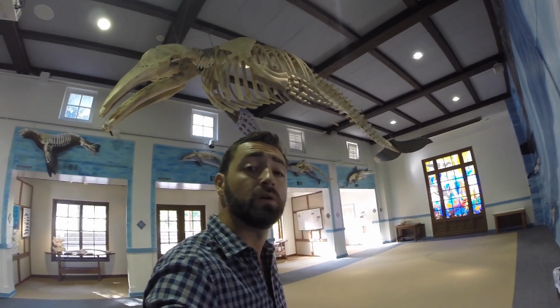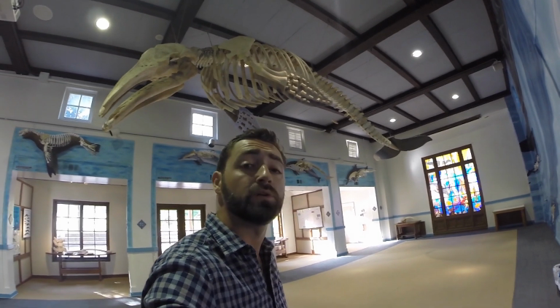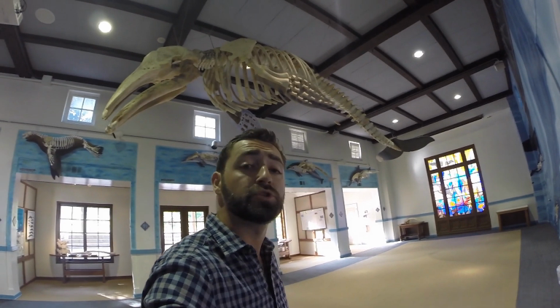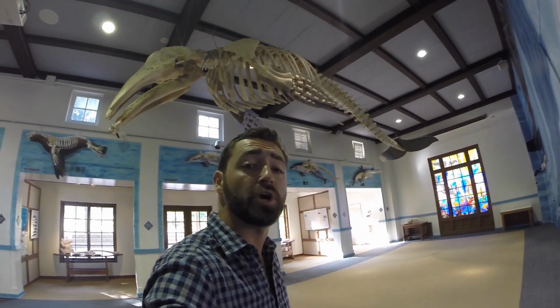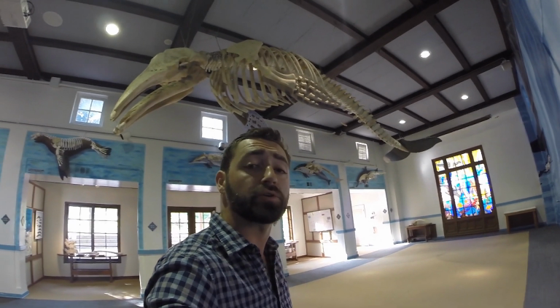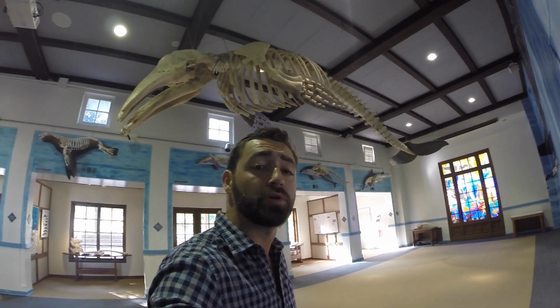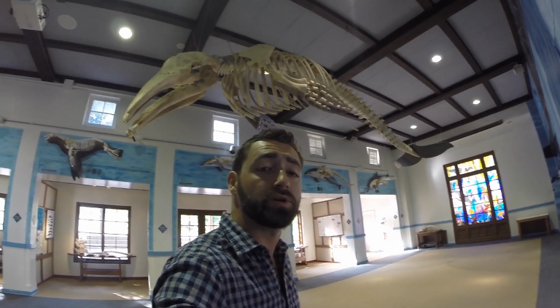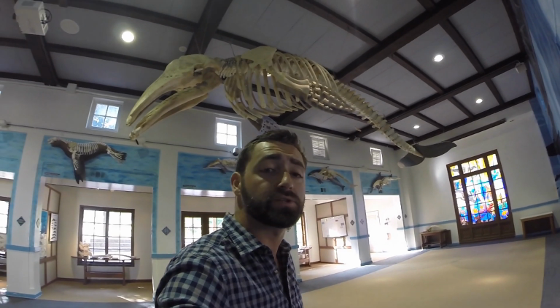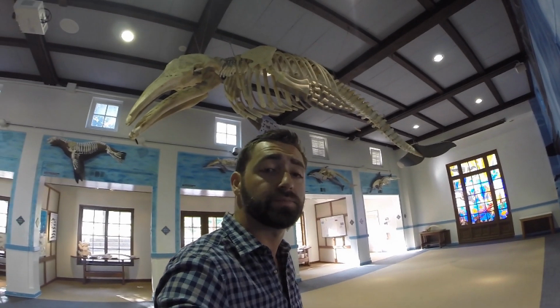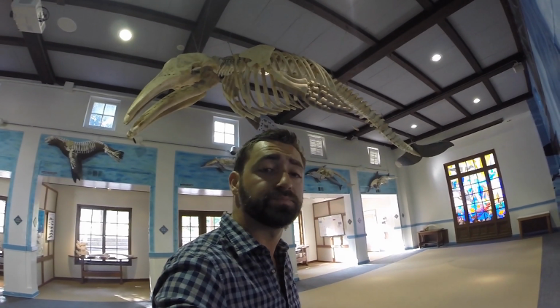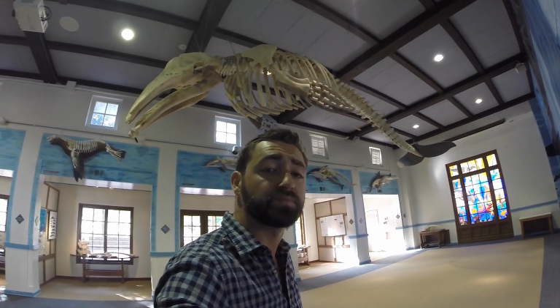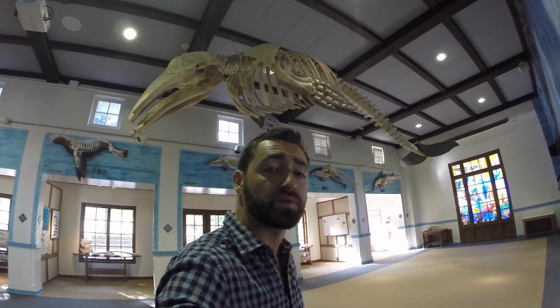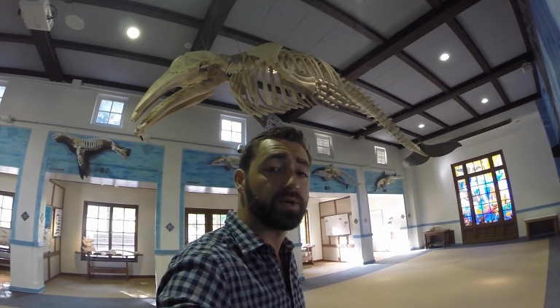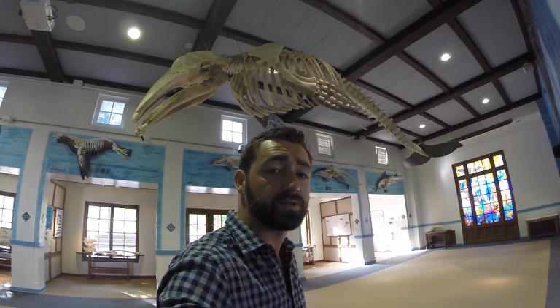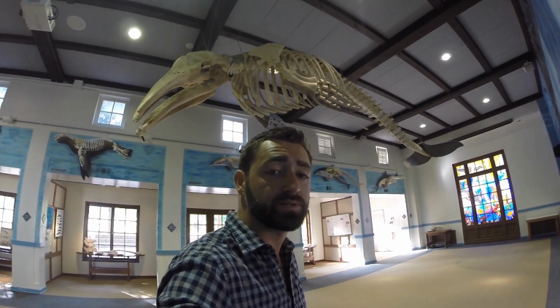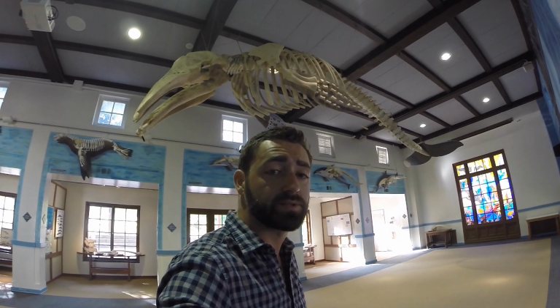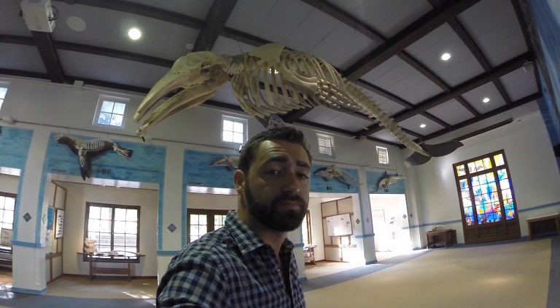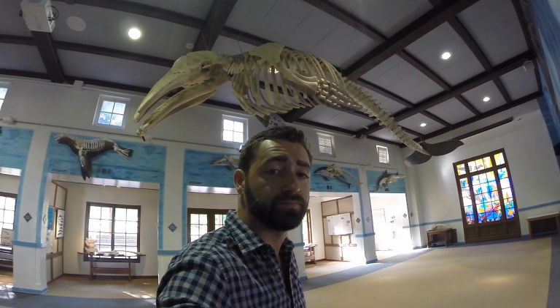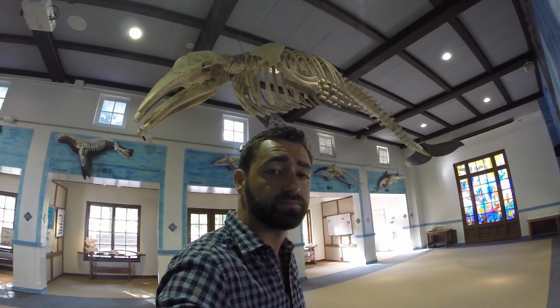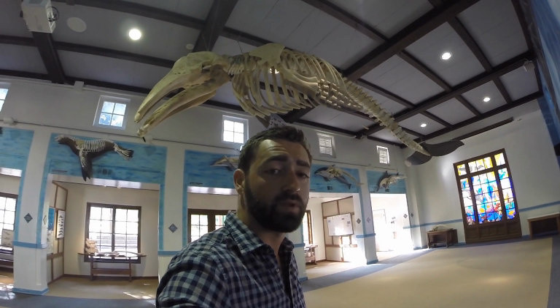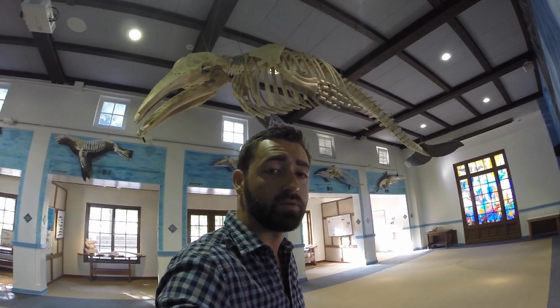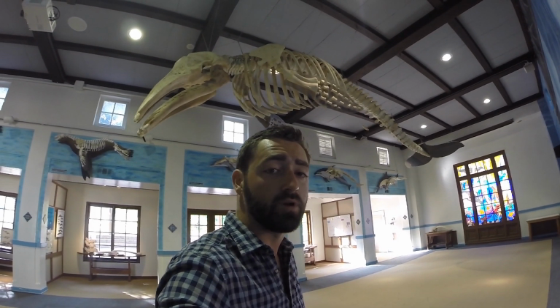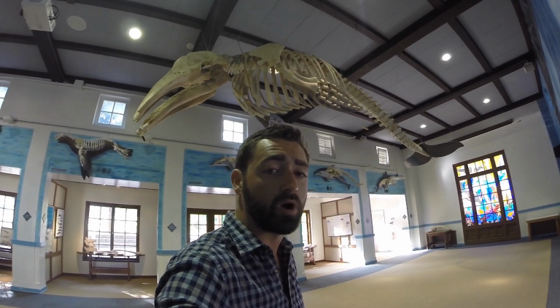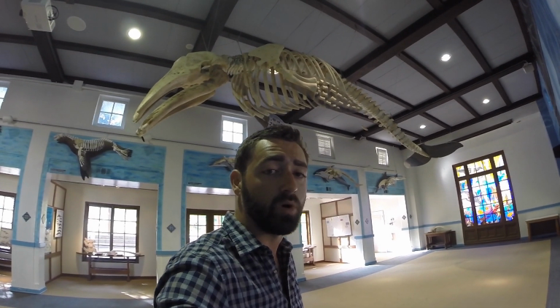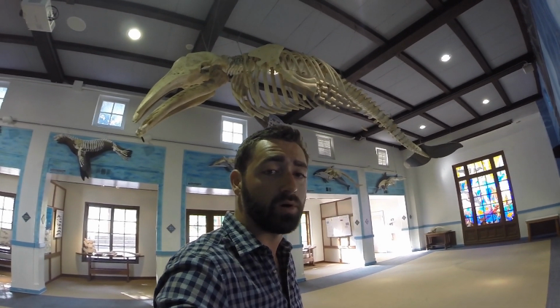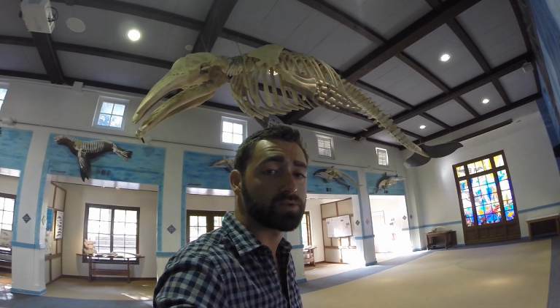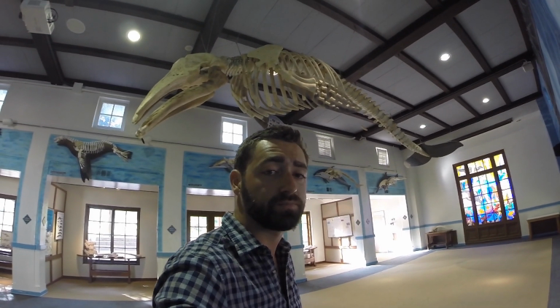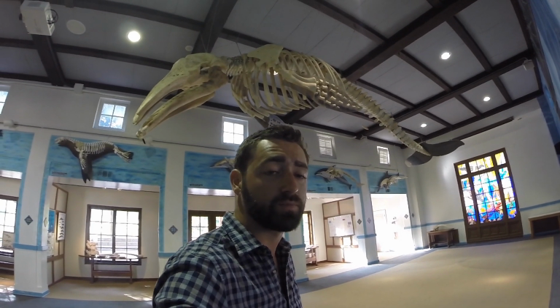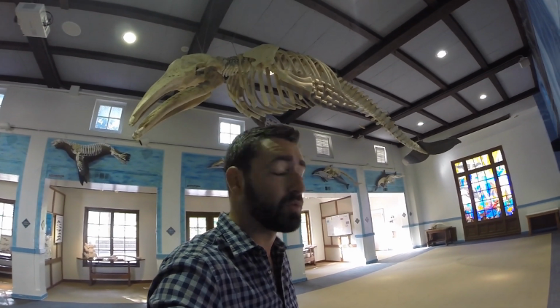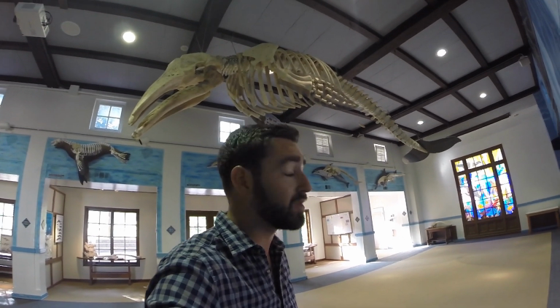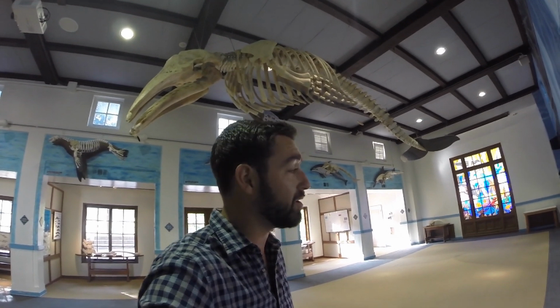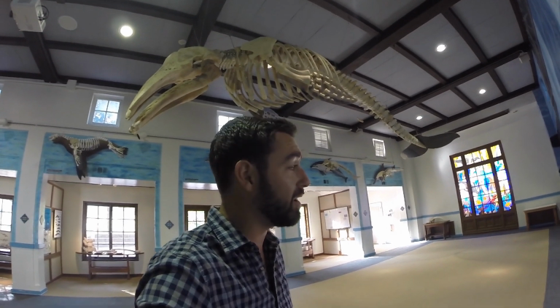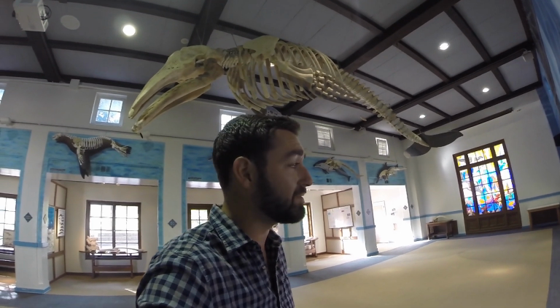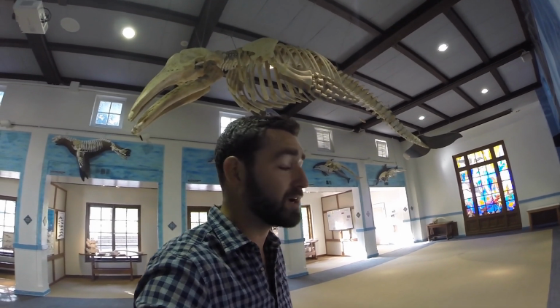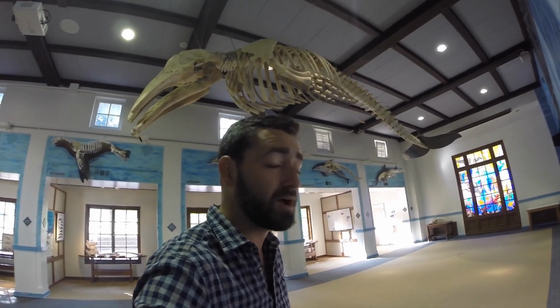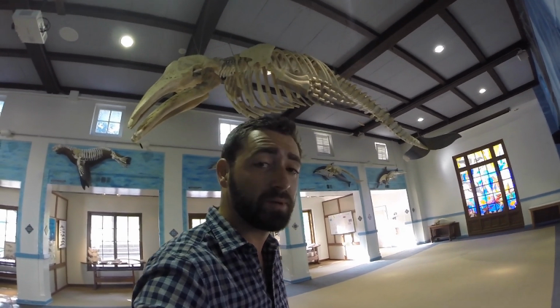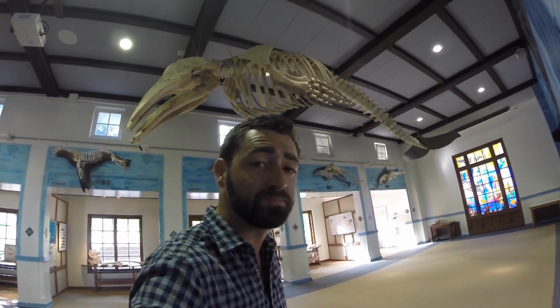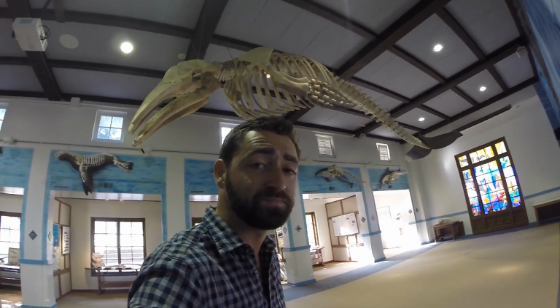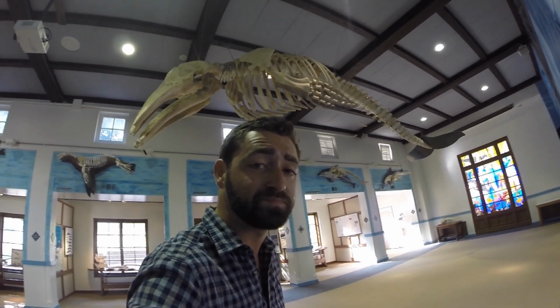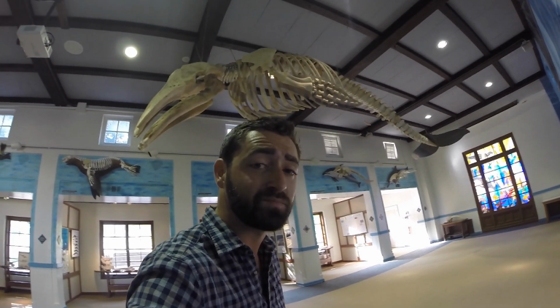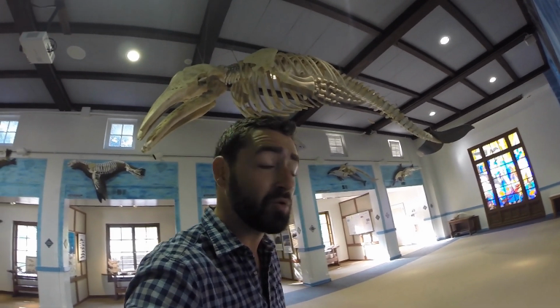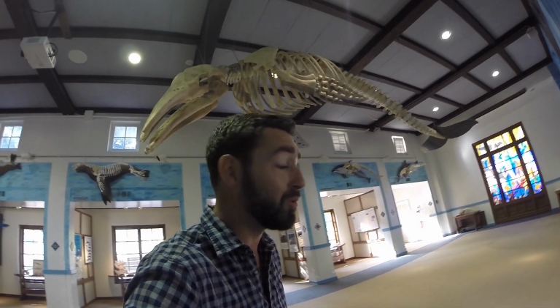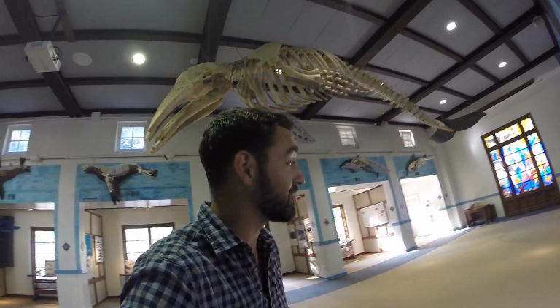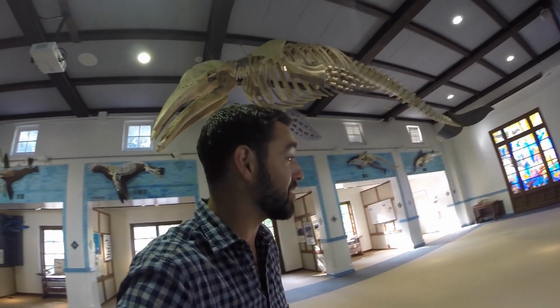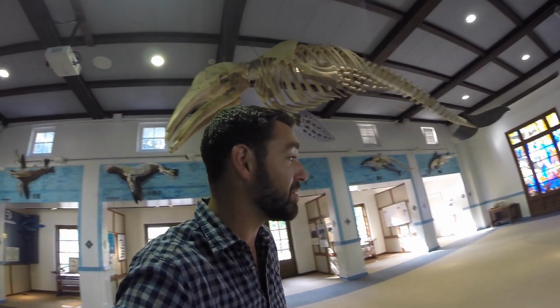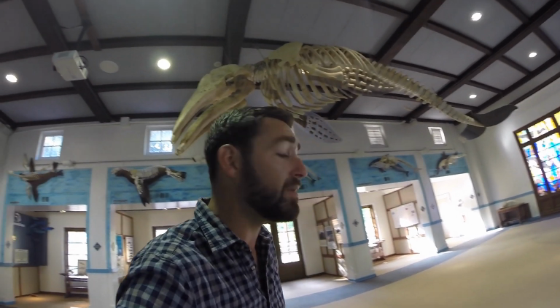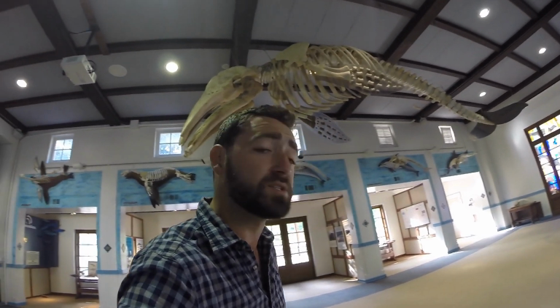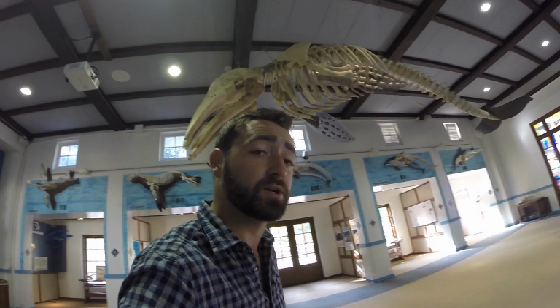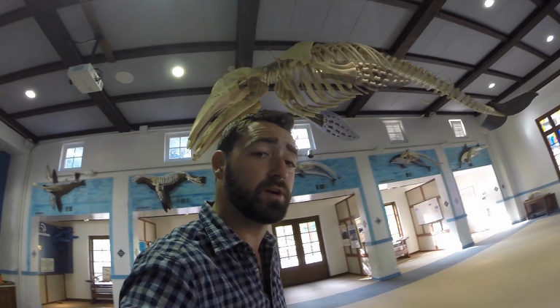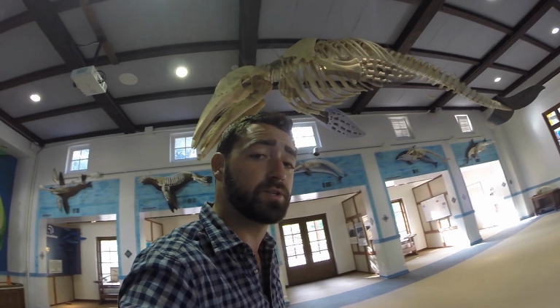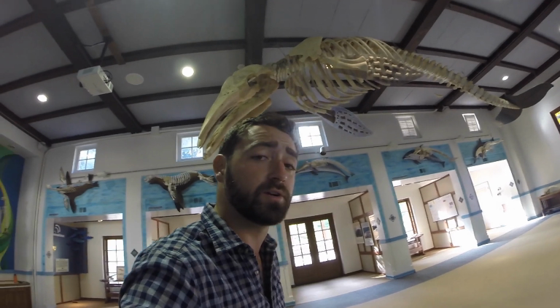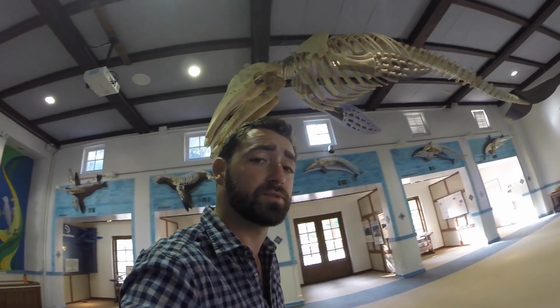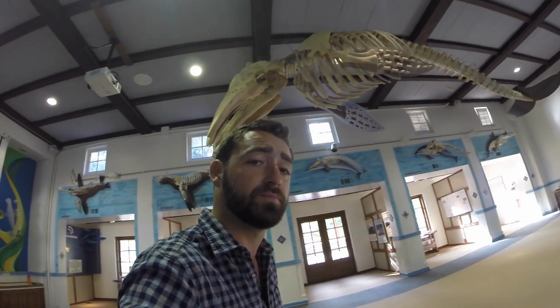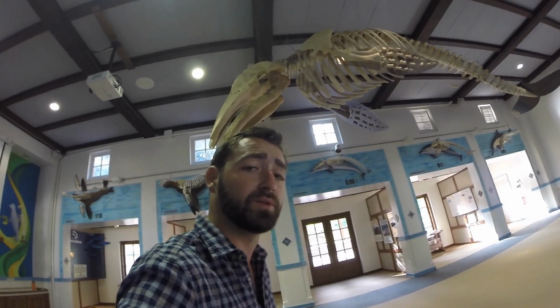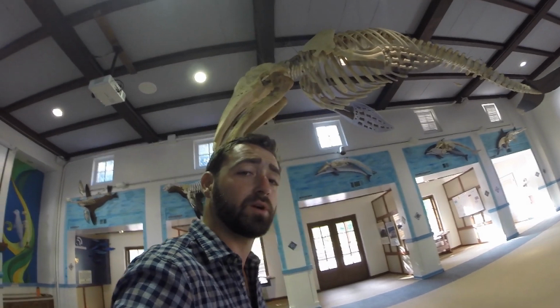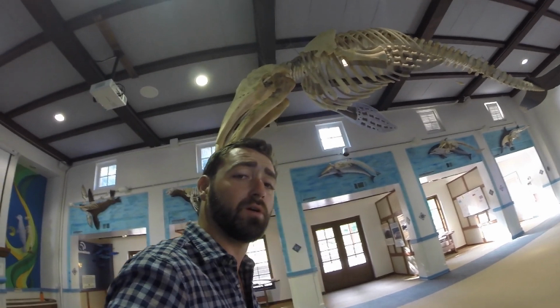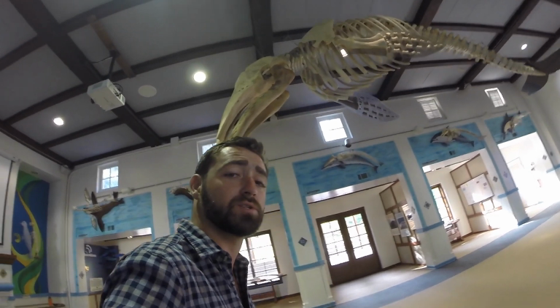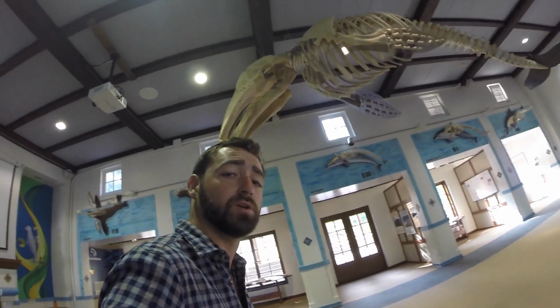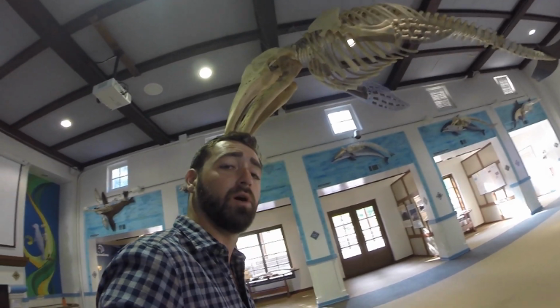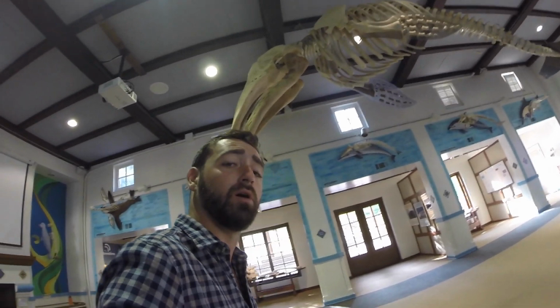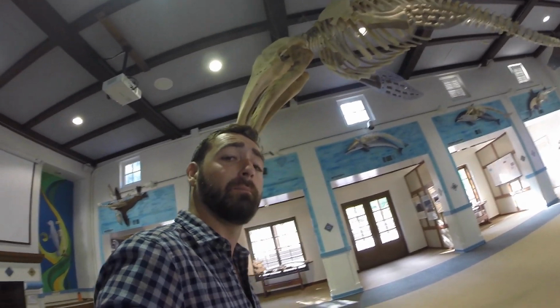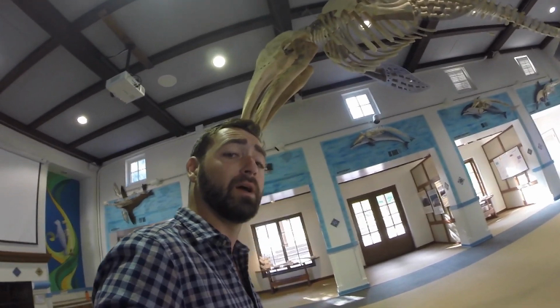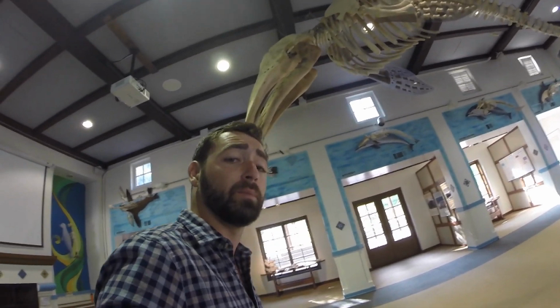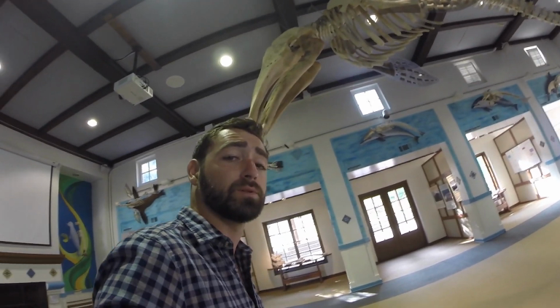Chuck Norris, kittens, narwhals. What do they all have in common? Well, they're all amazing creatures, but they're also all mammals.